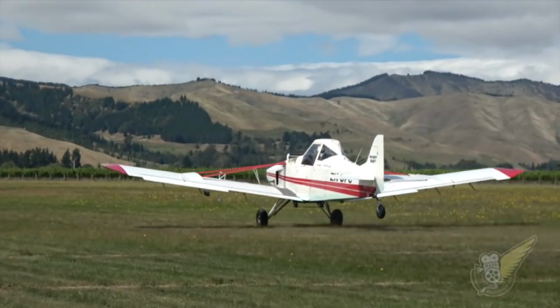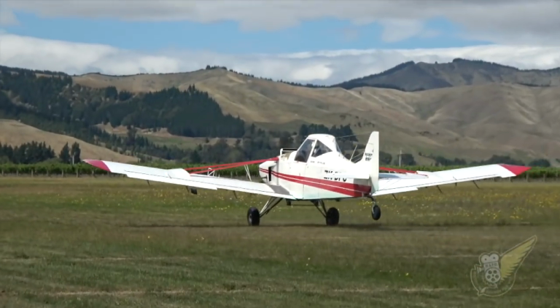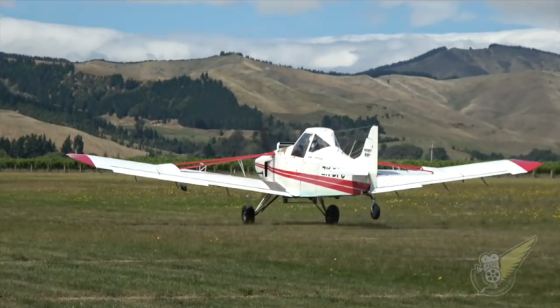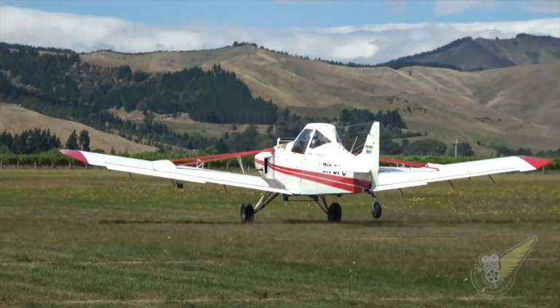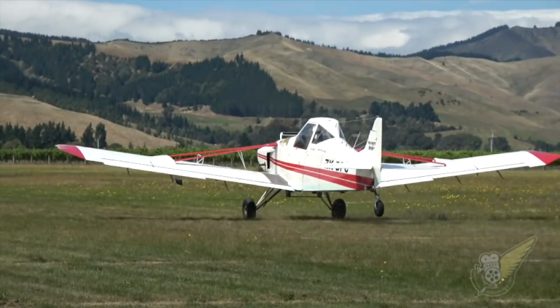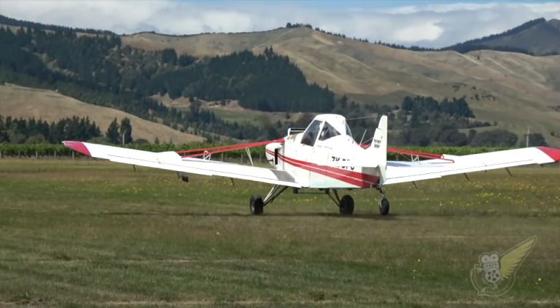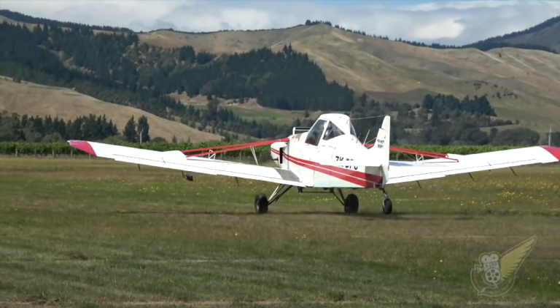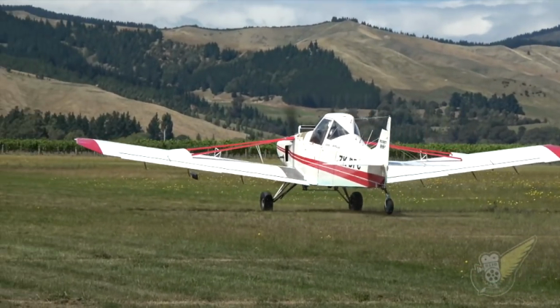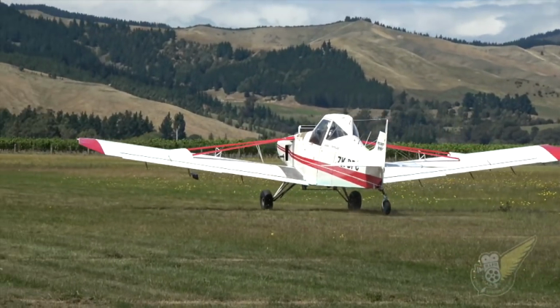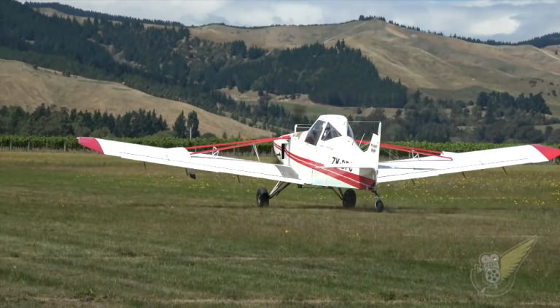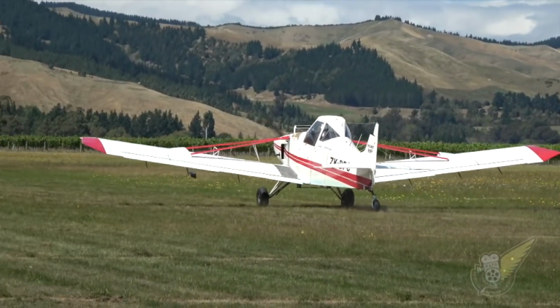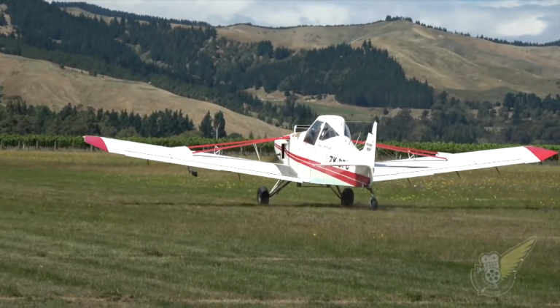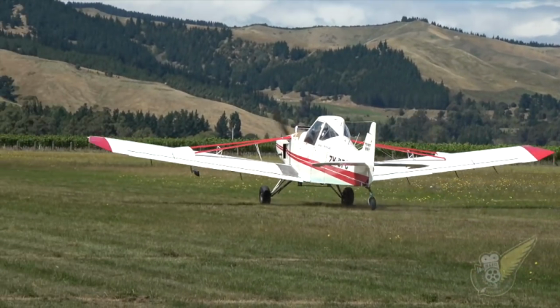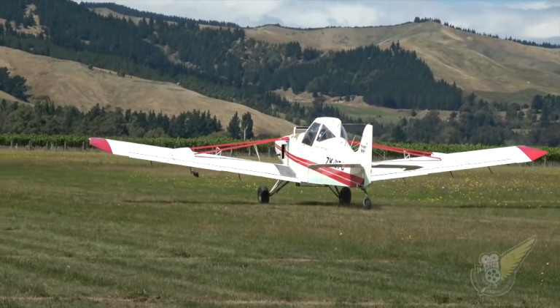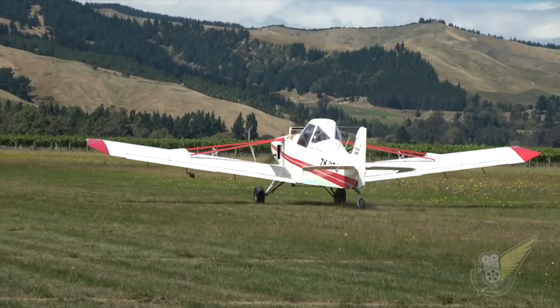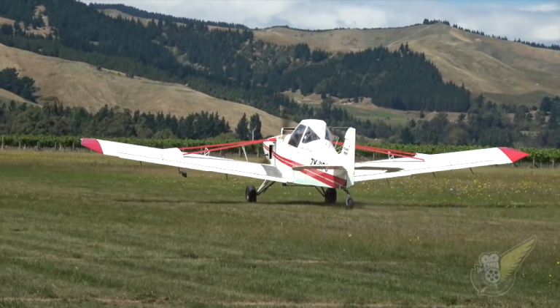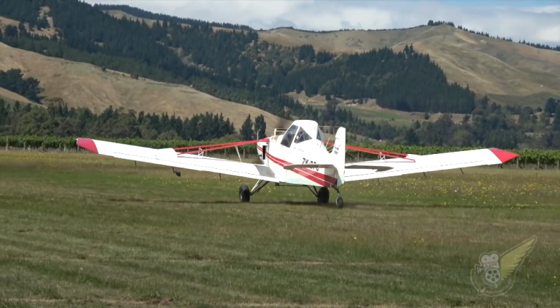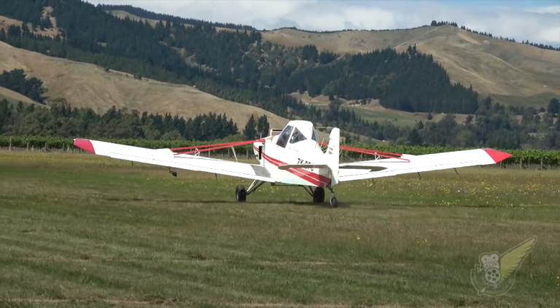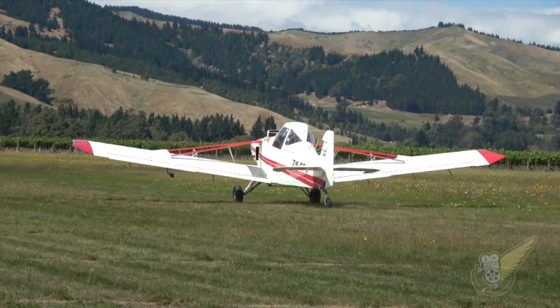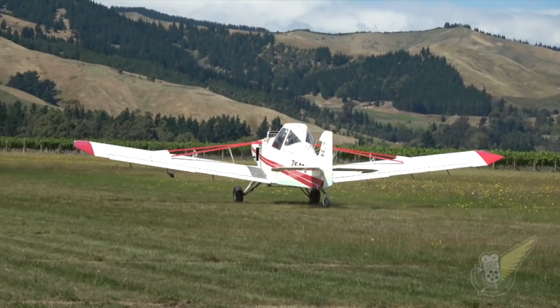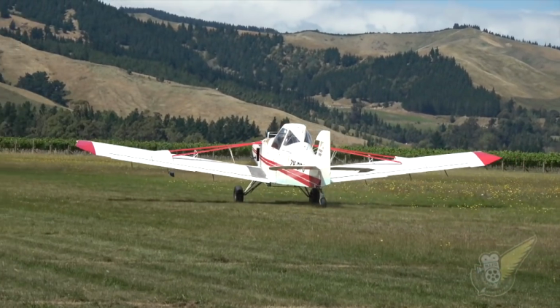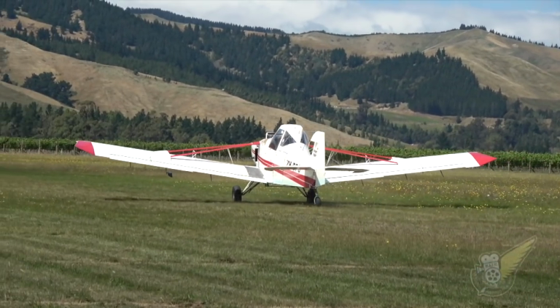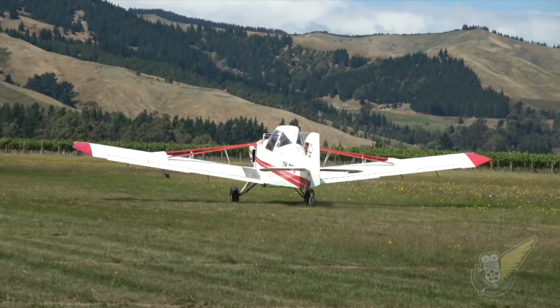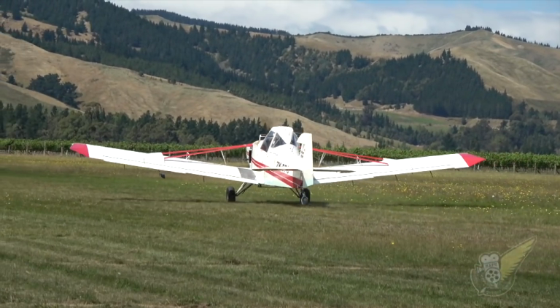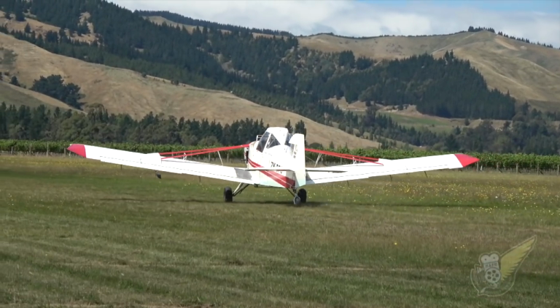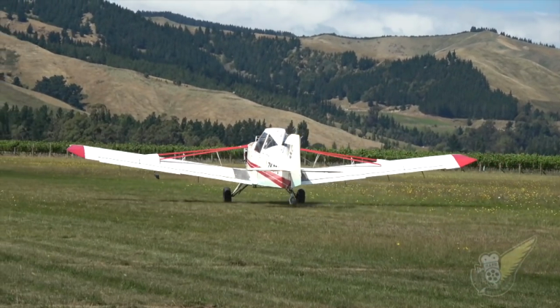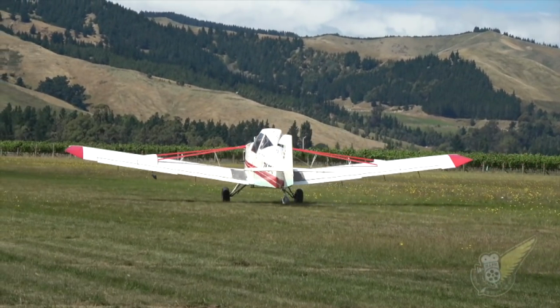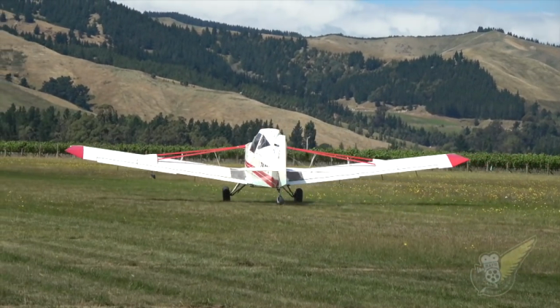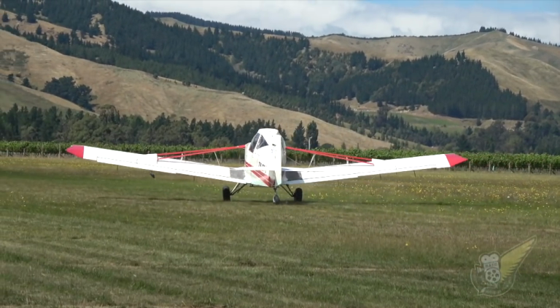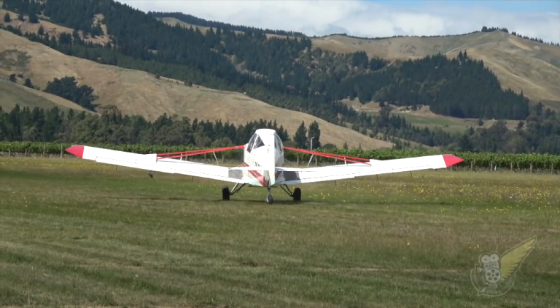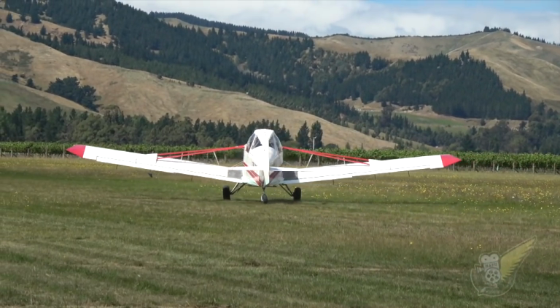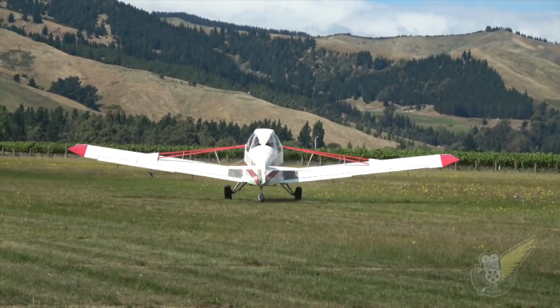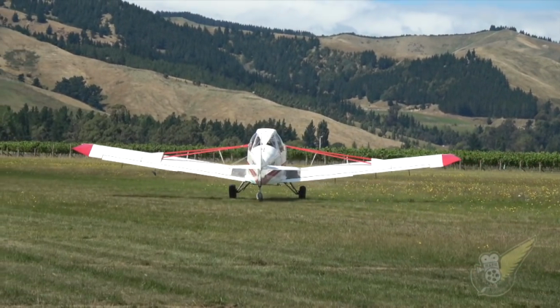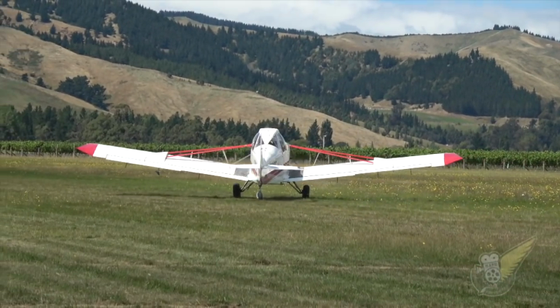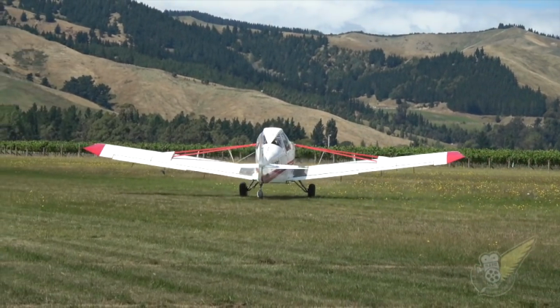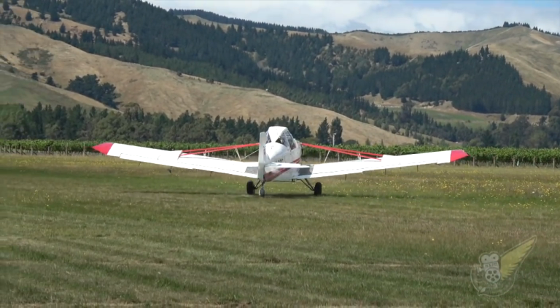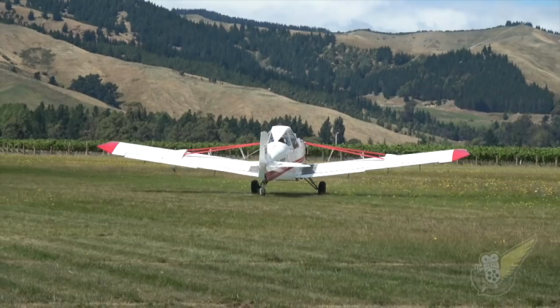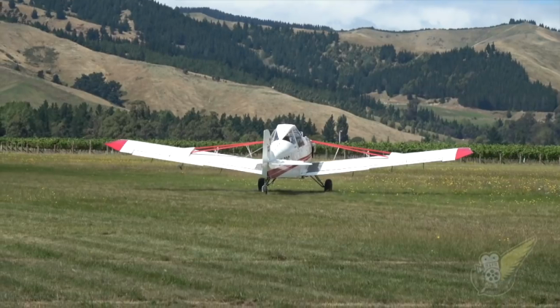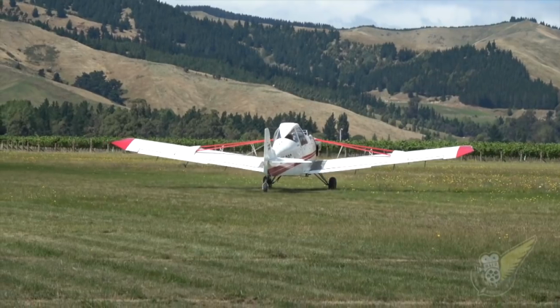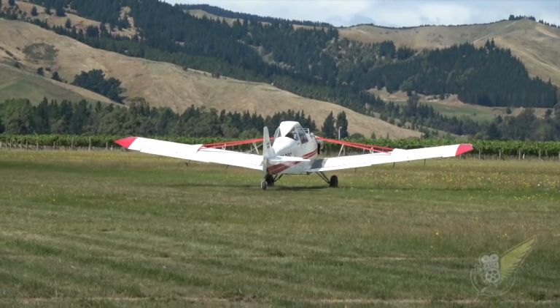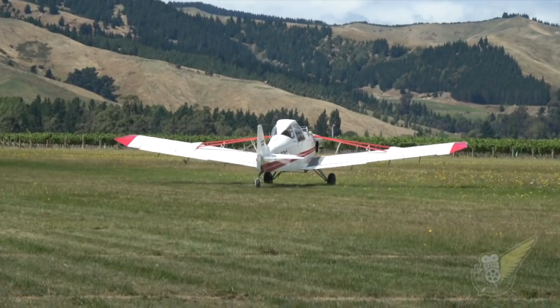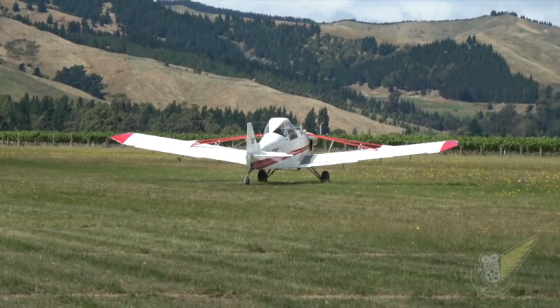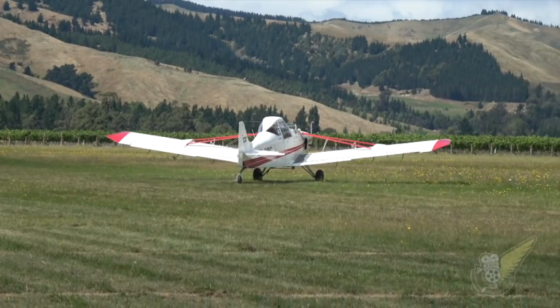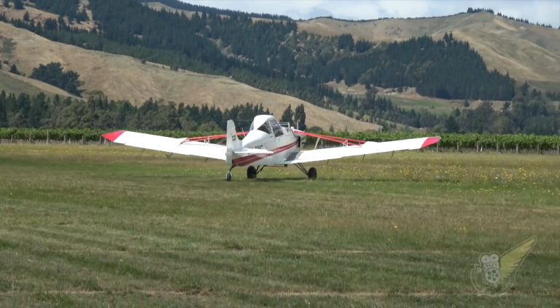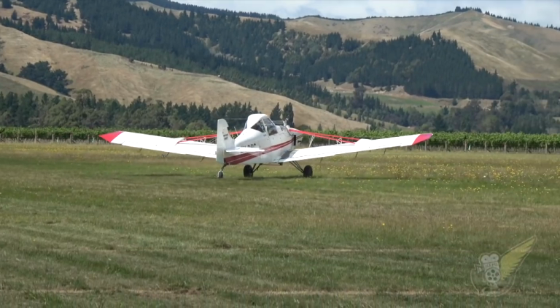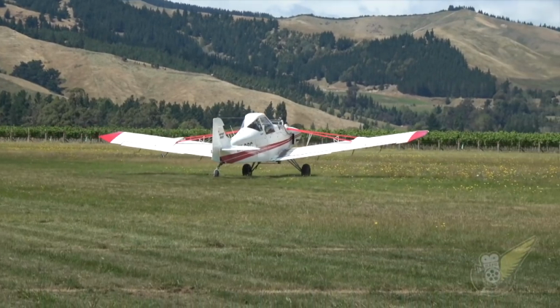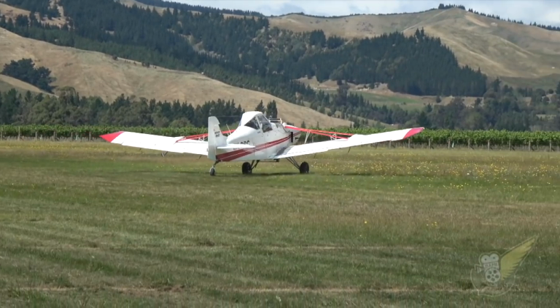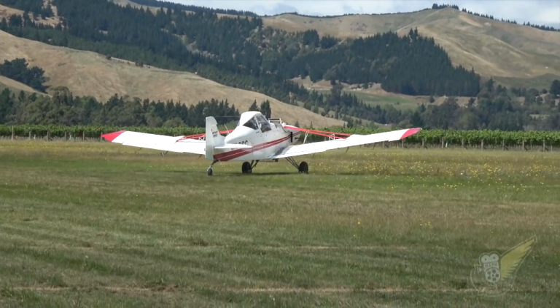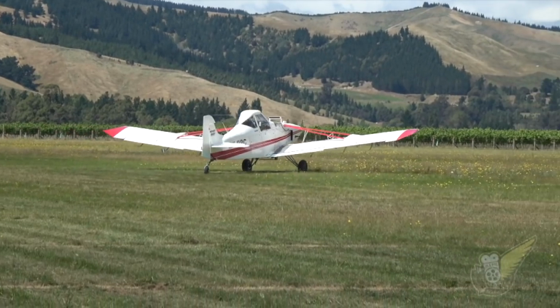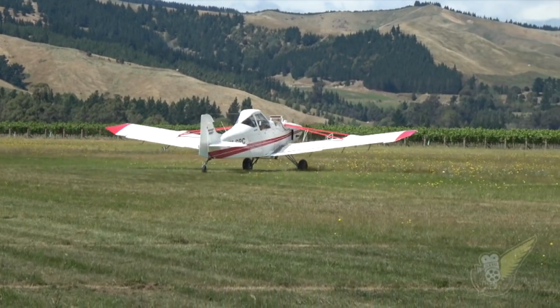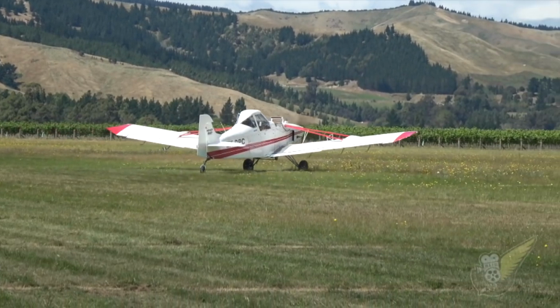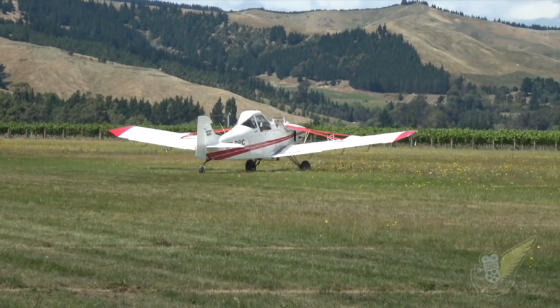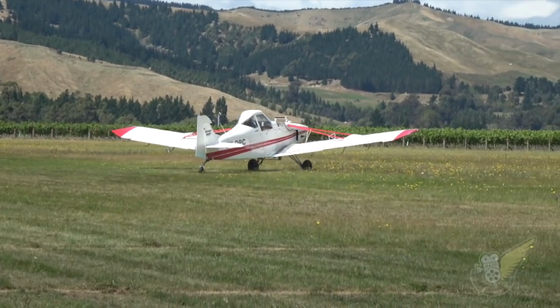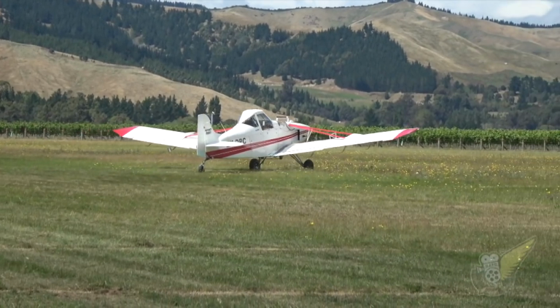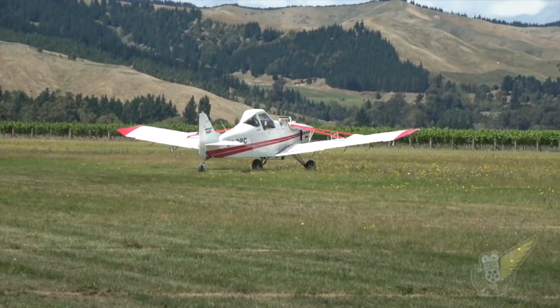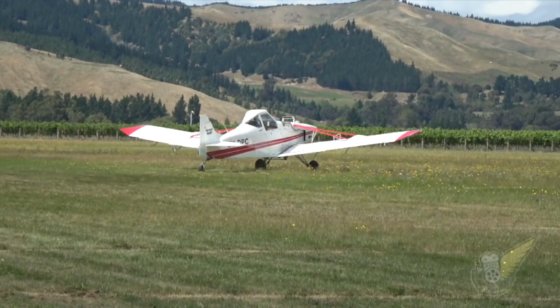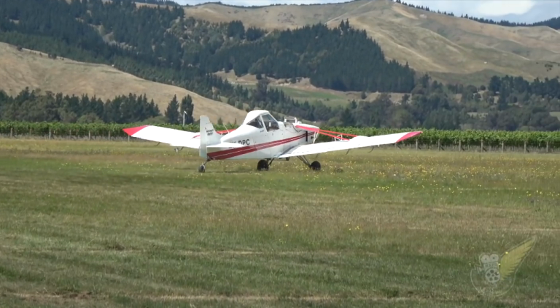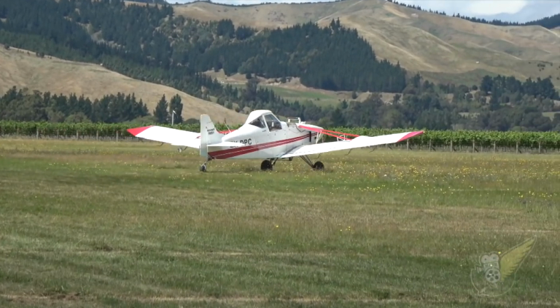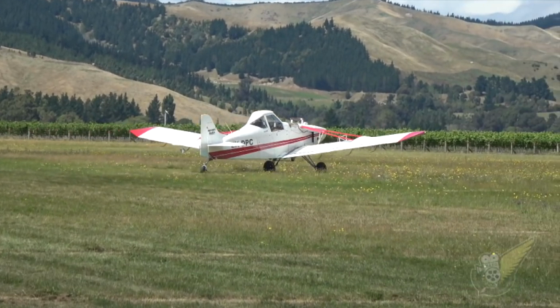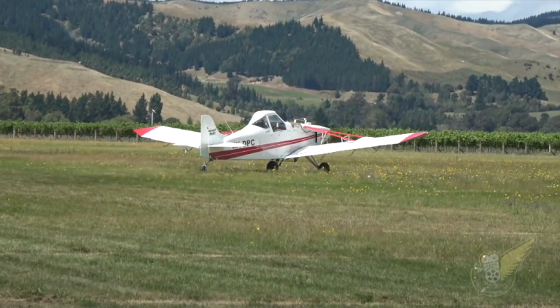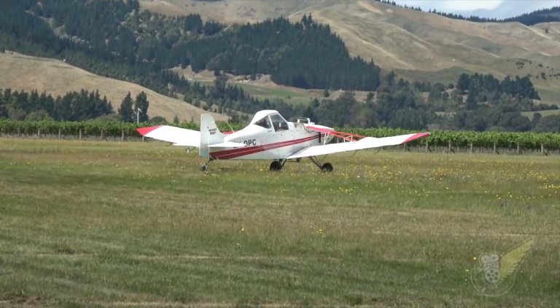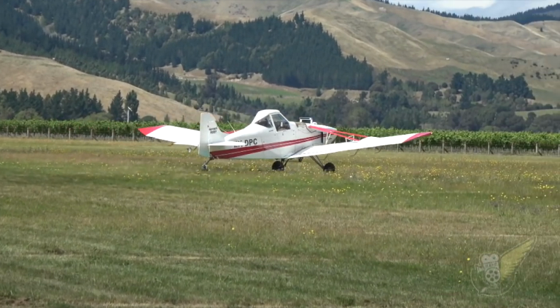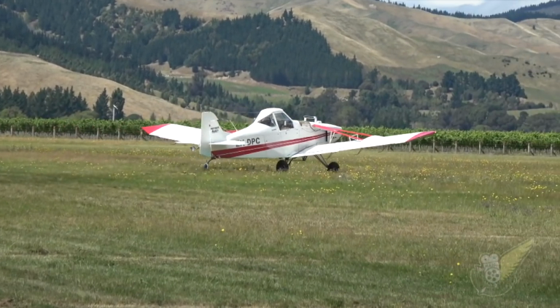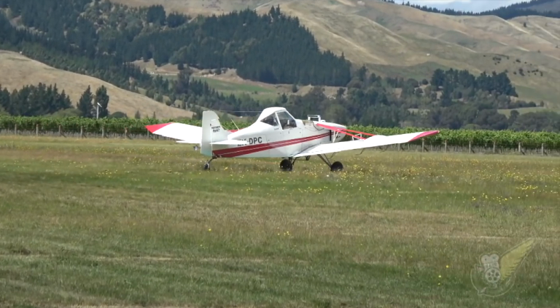And nice landing, Nigel. He's practicing because he's competing in the short landing competition in the 185.